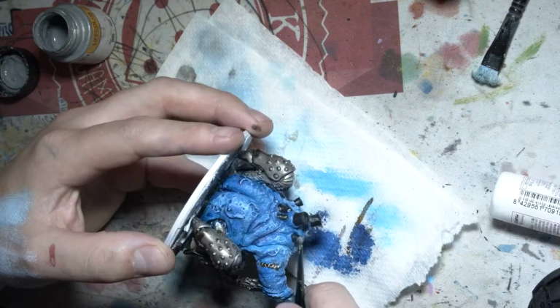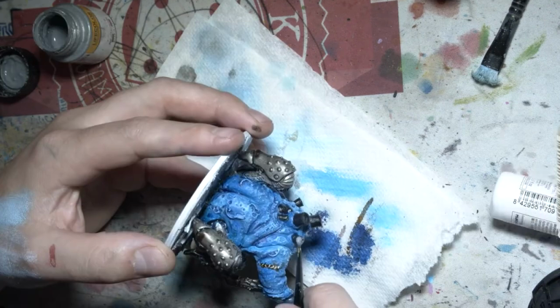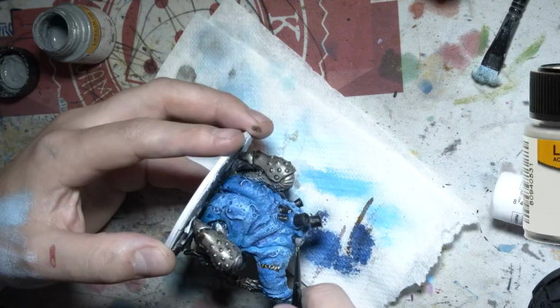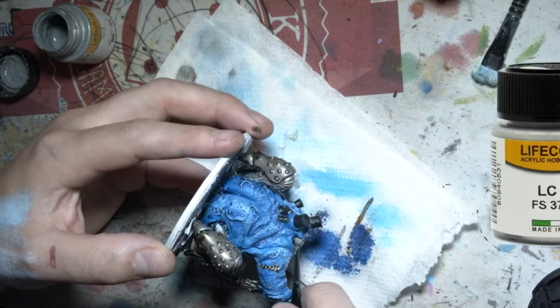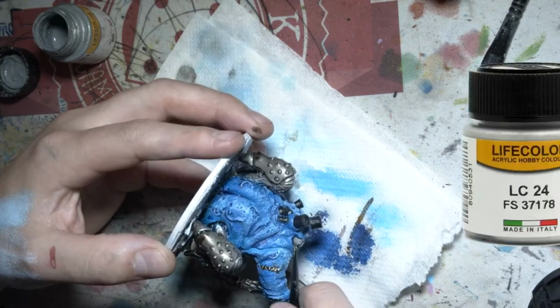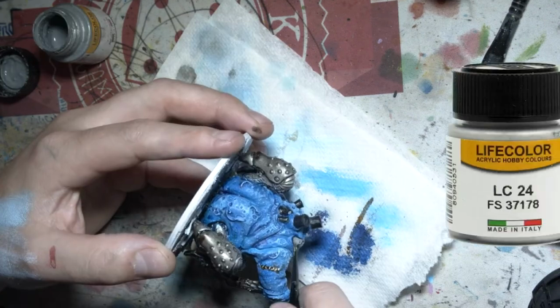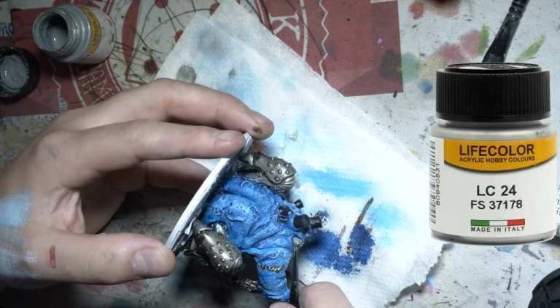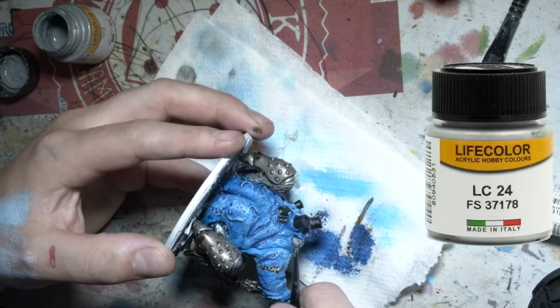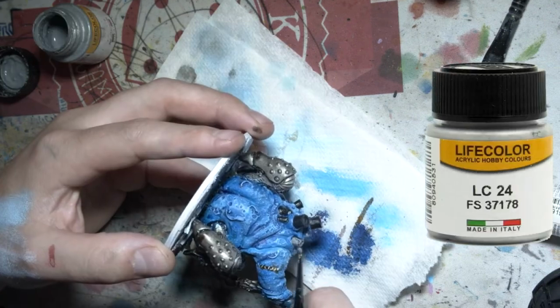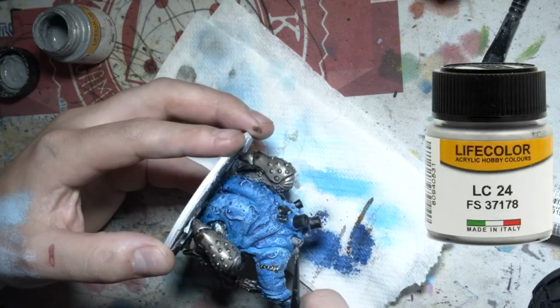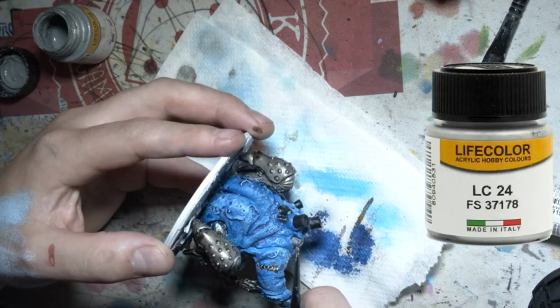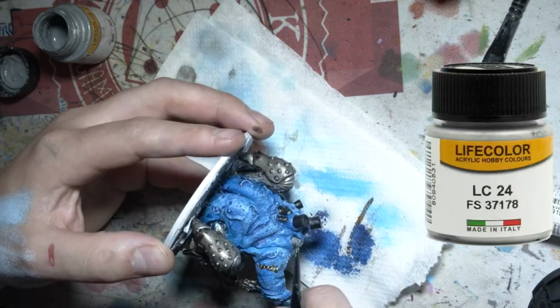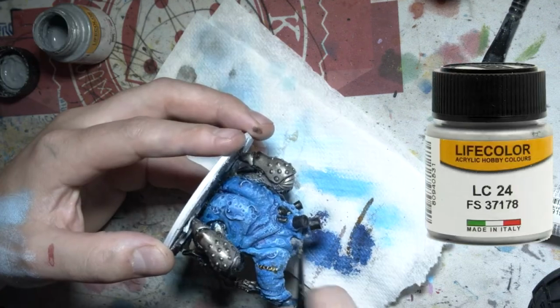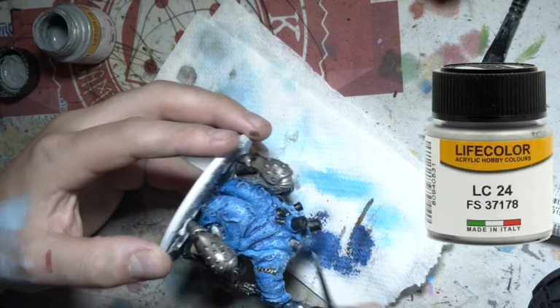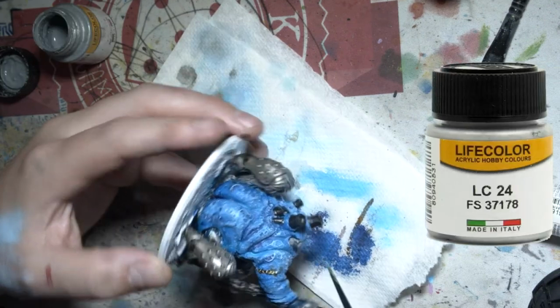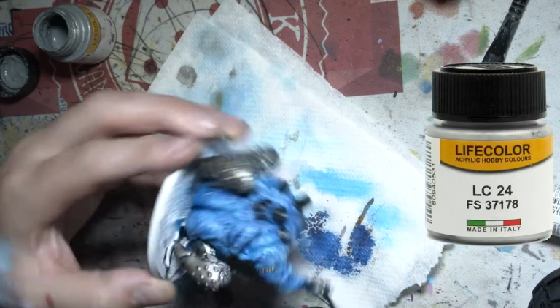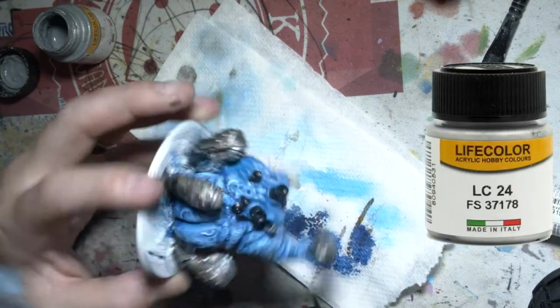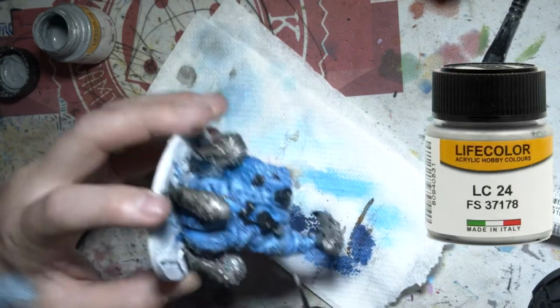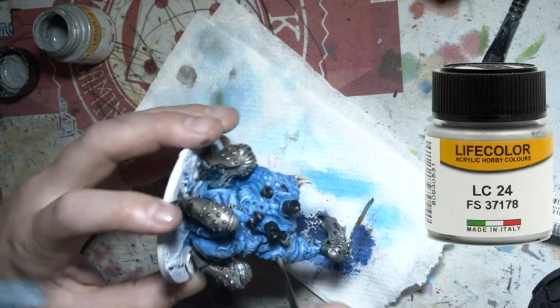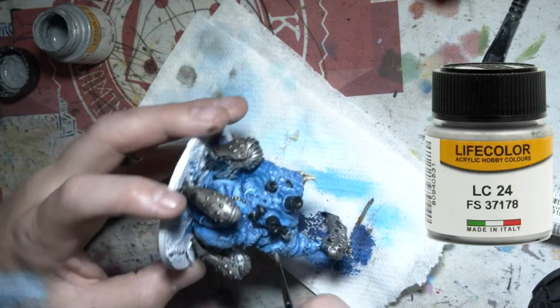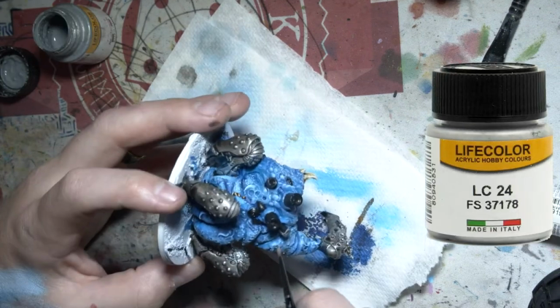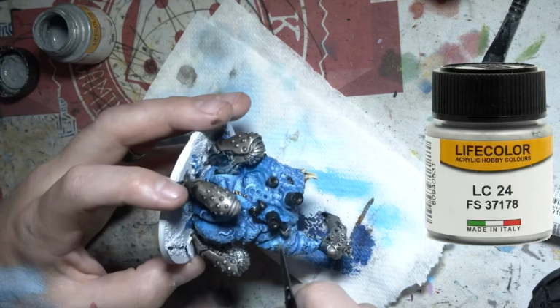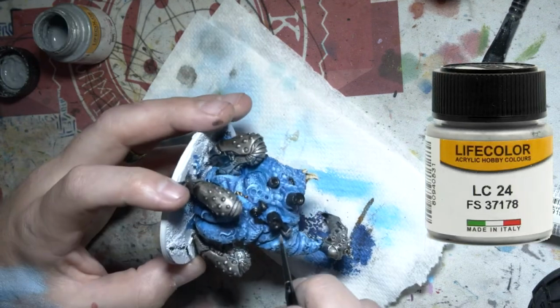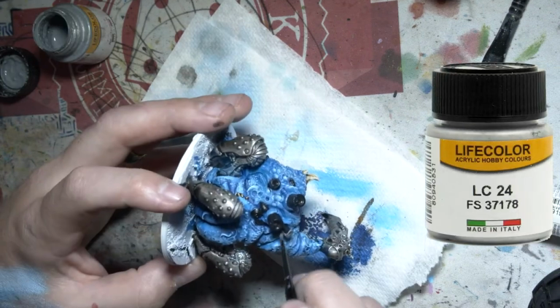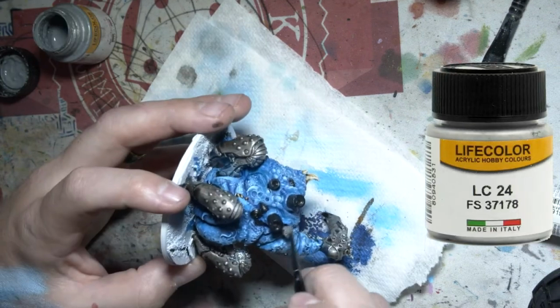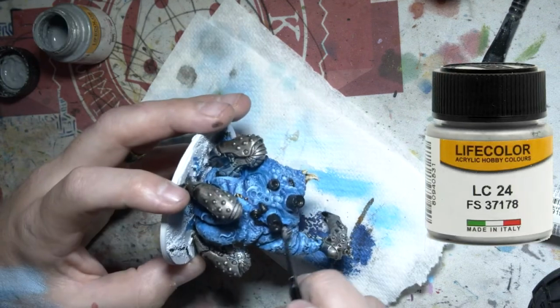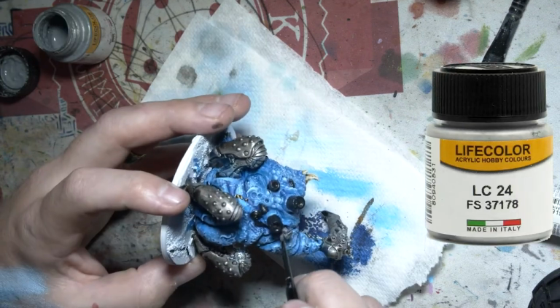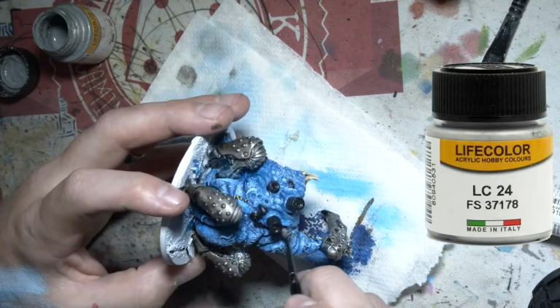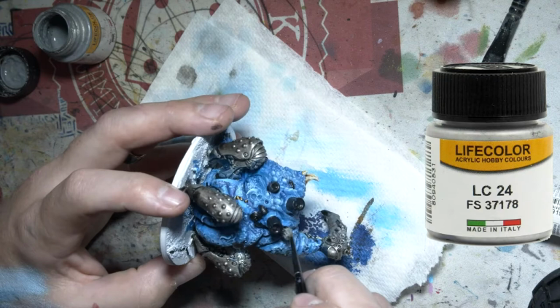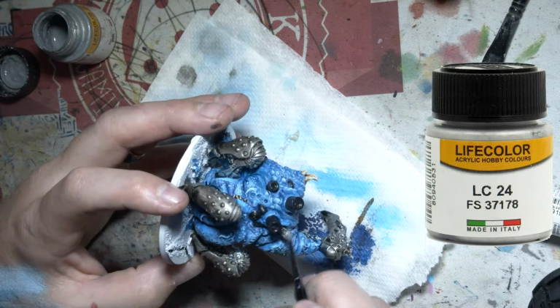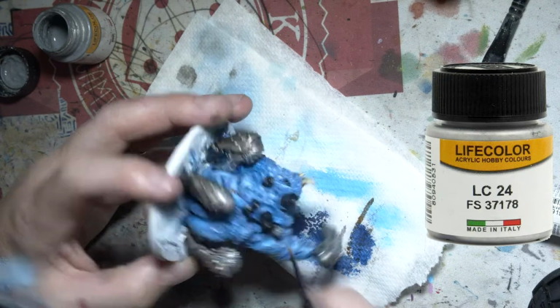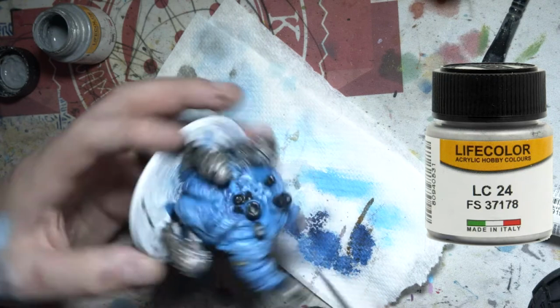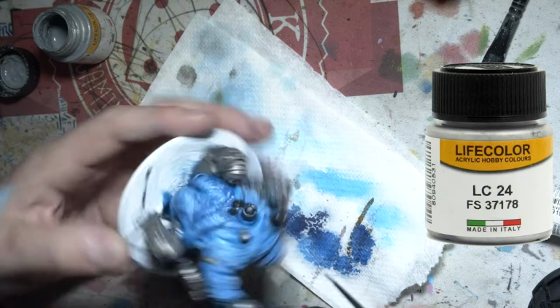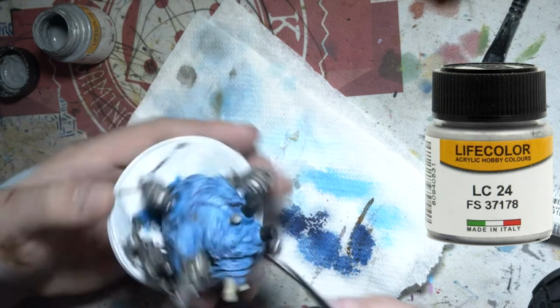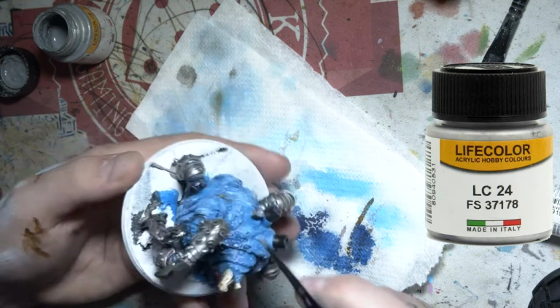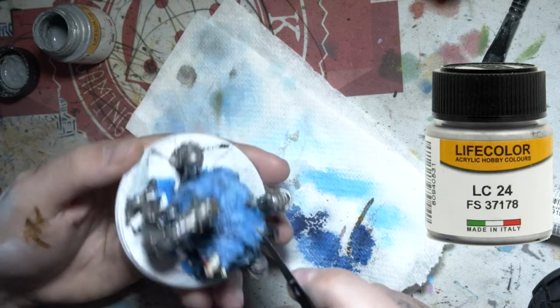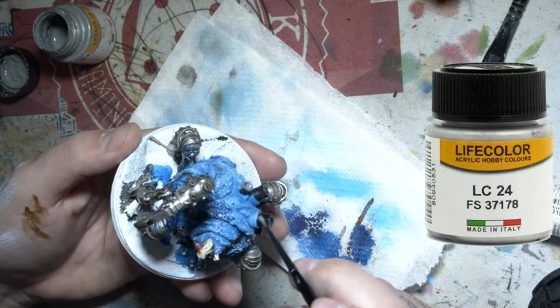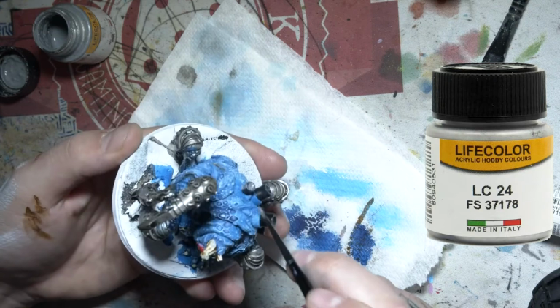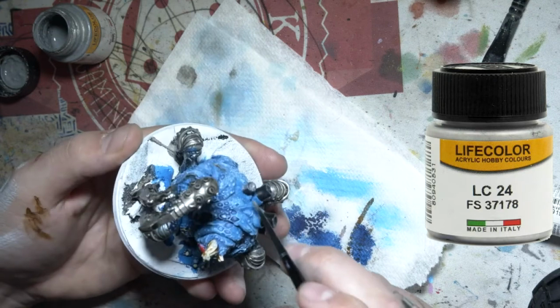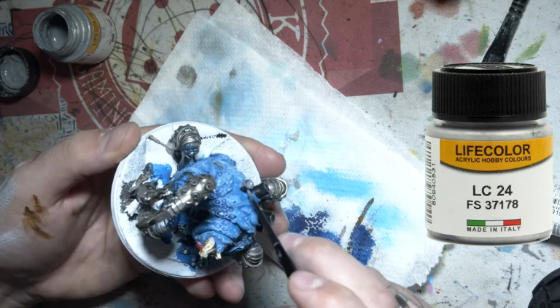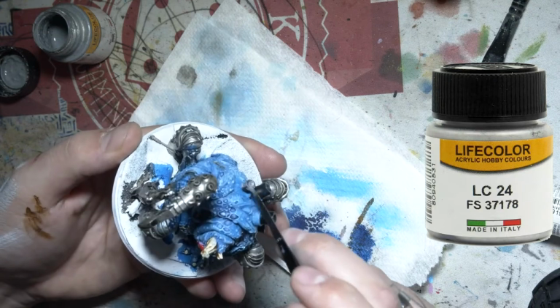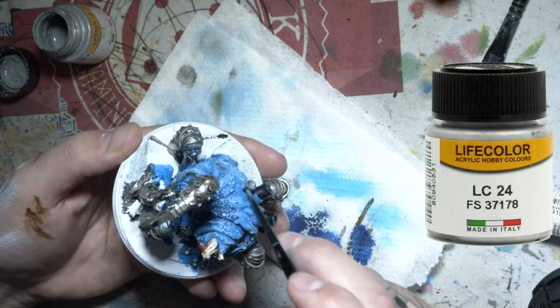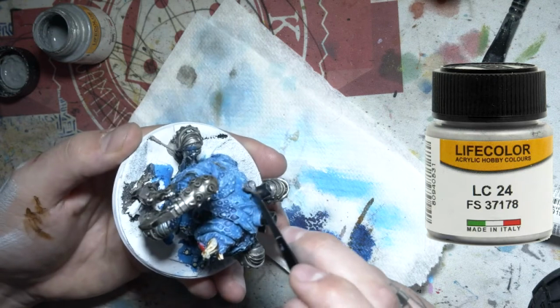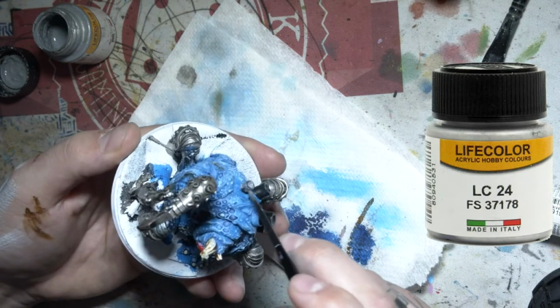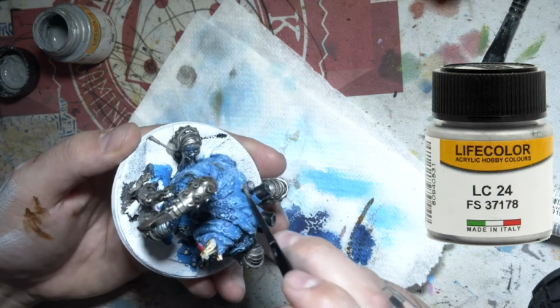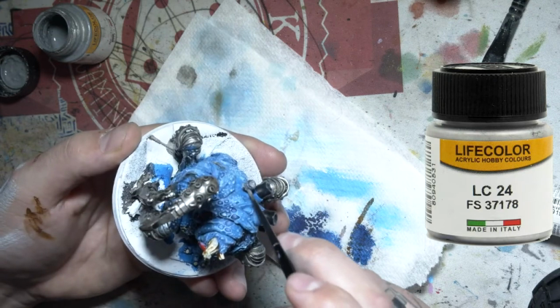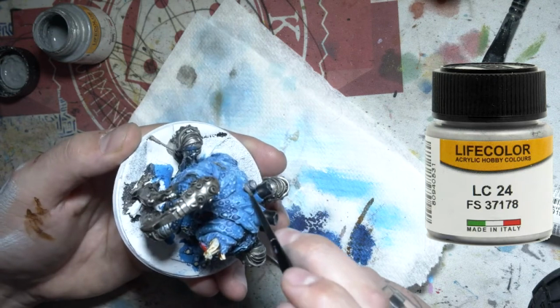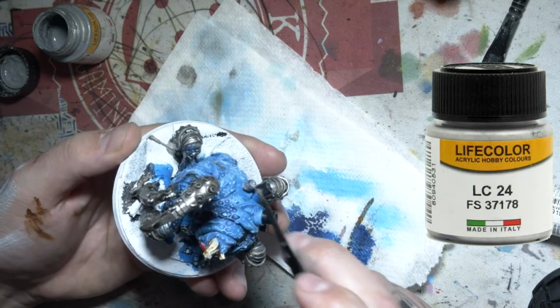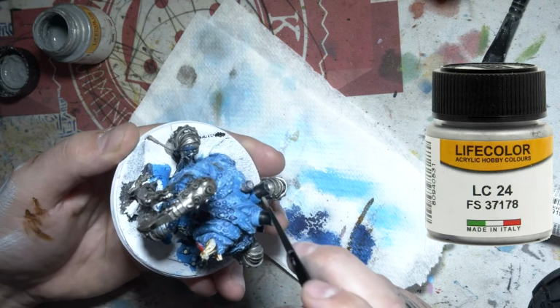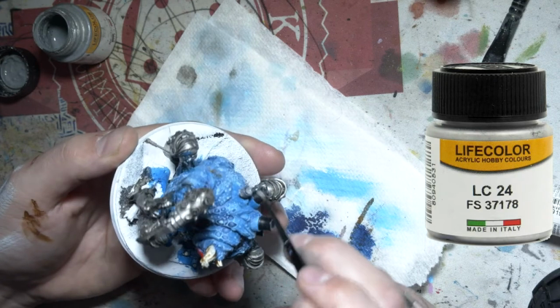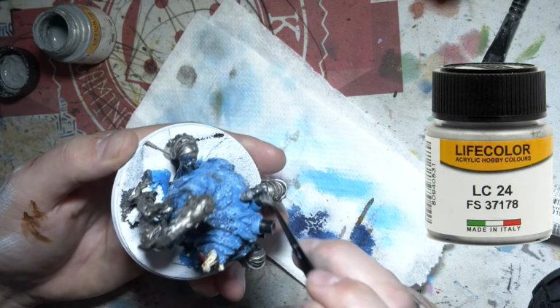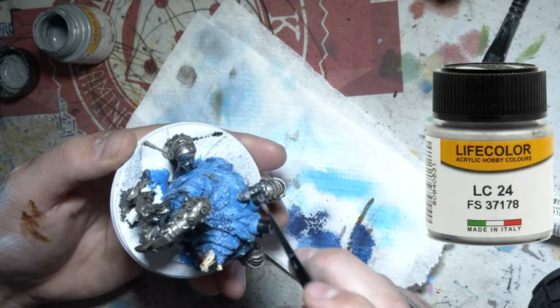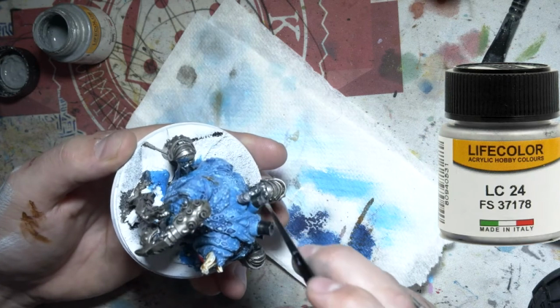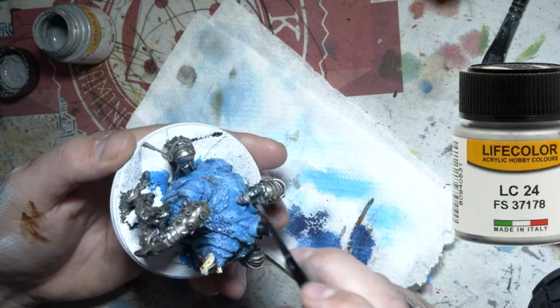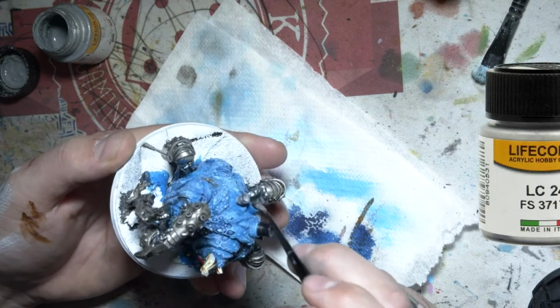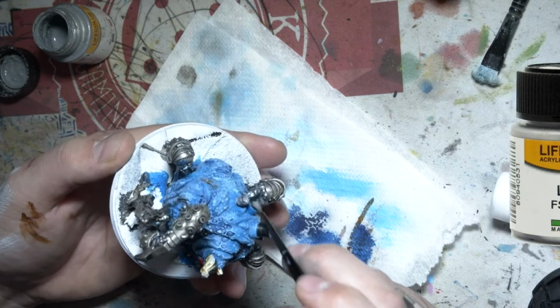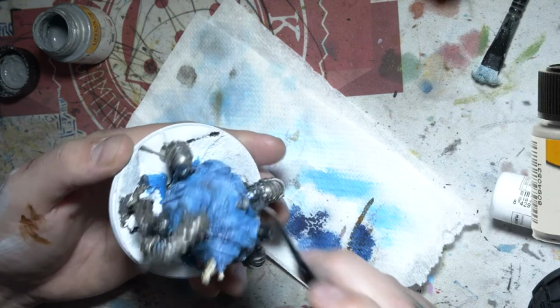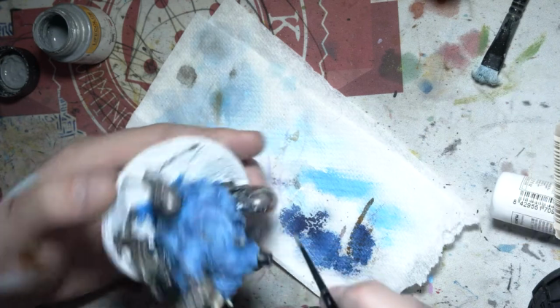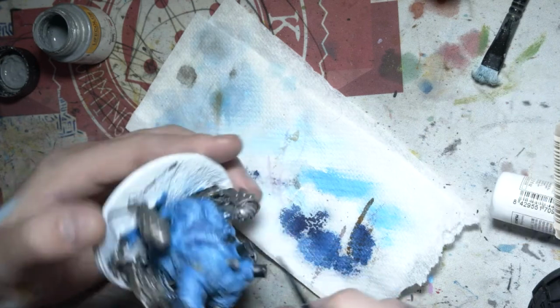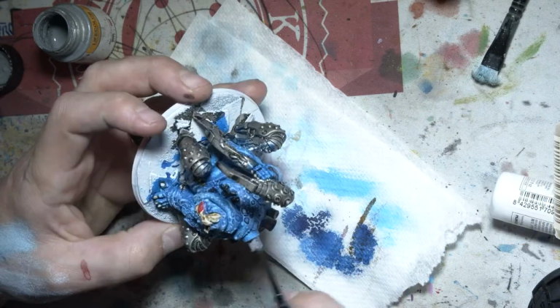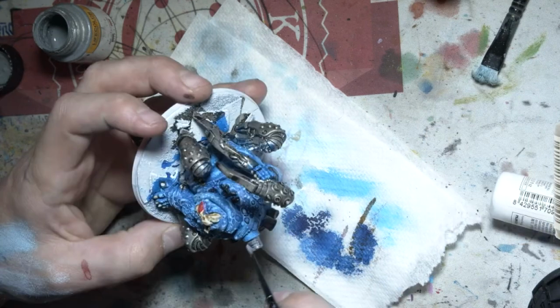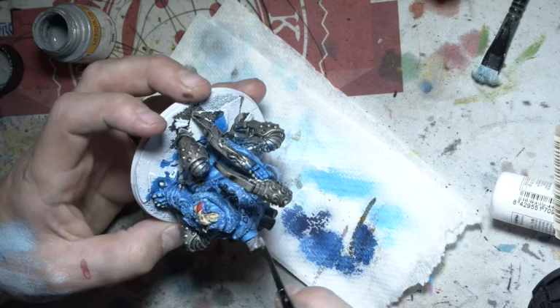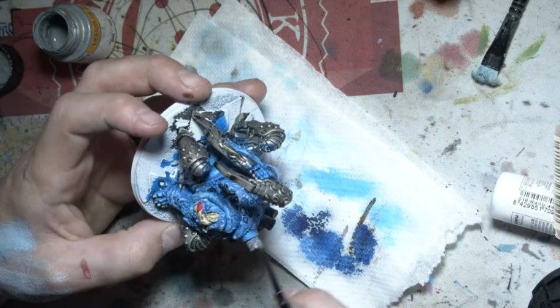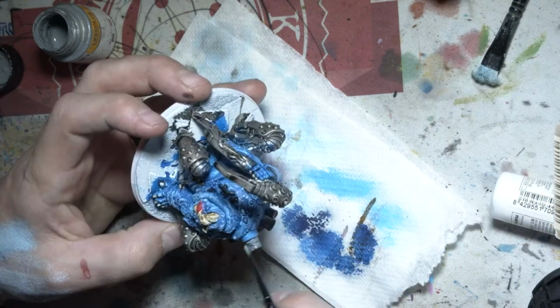Here I've got my chrome and as I said before I'm just going over all those stacks and everything that I've painted black before, giving them a little chrome look.